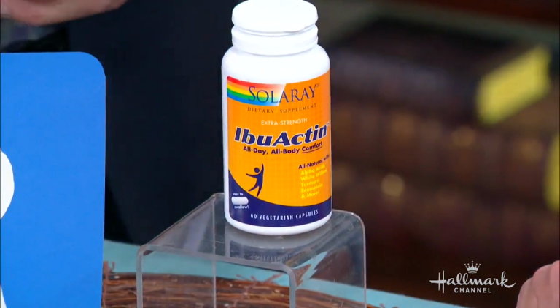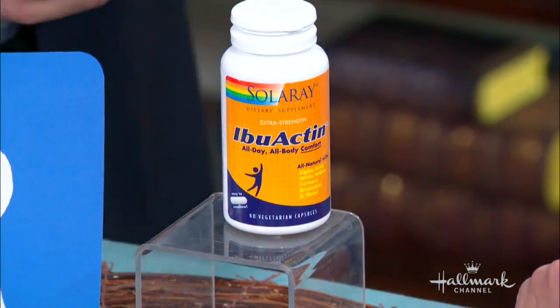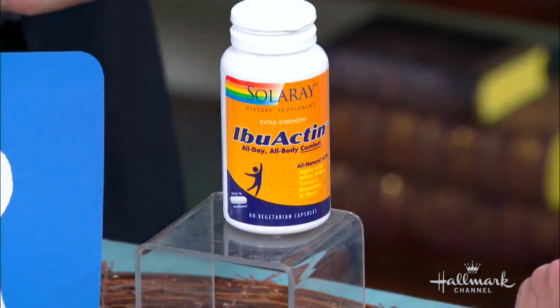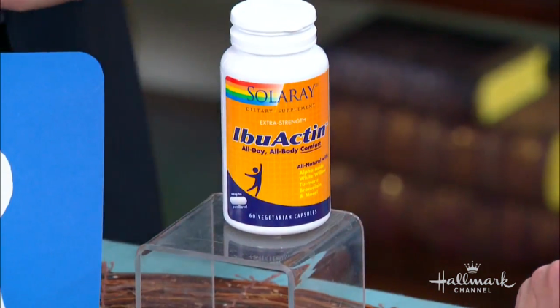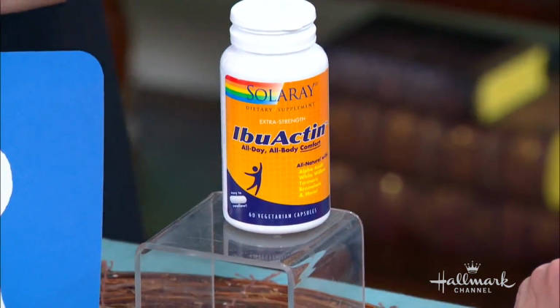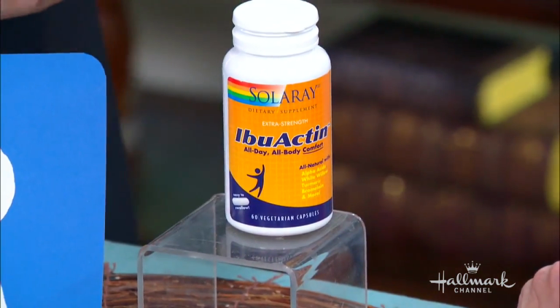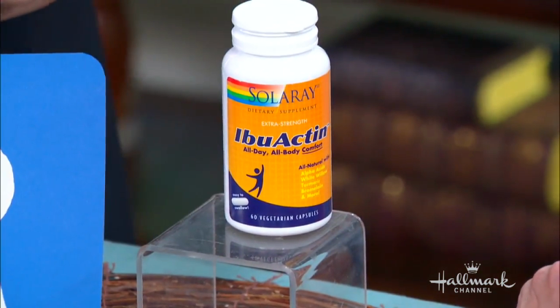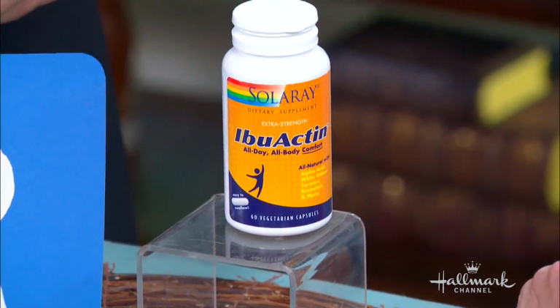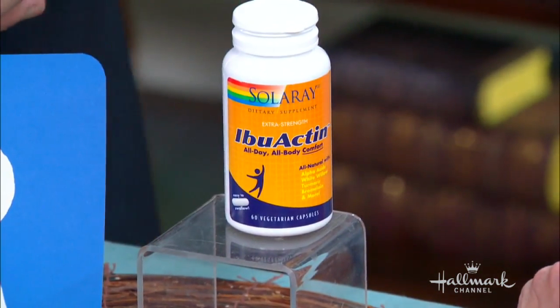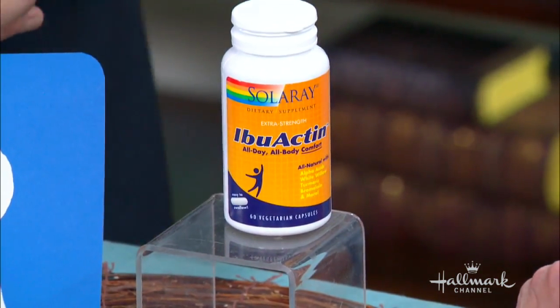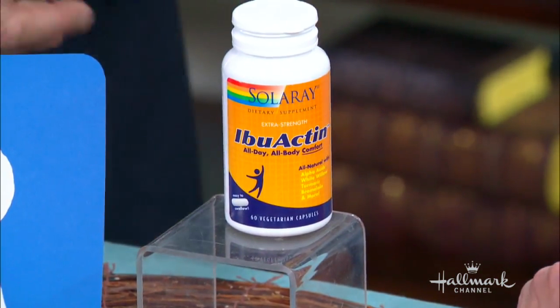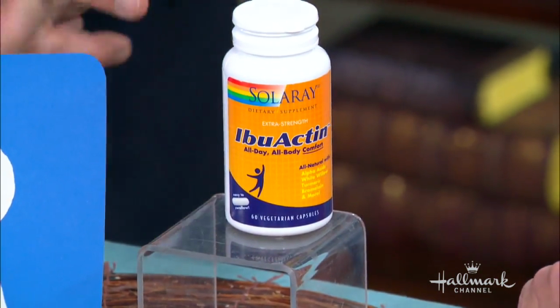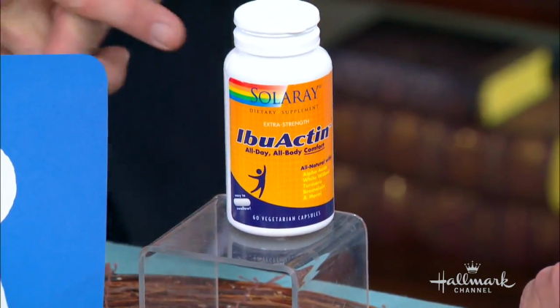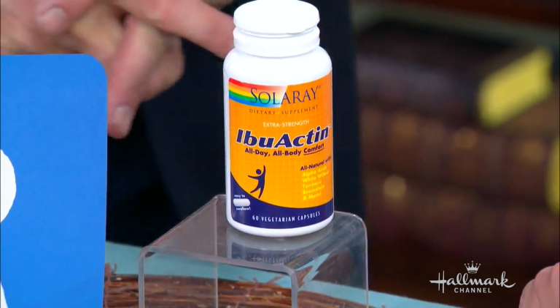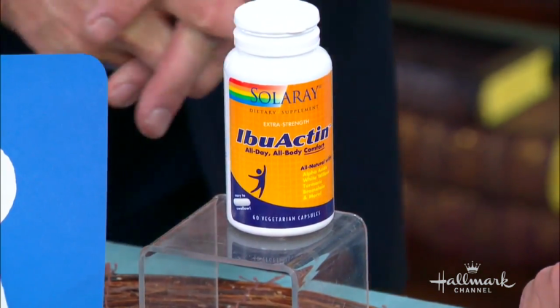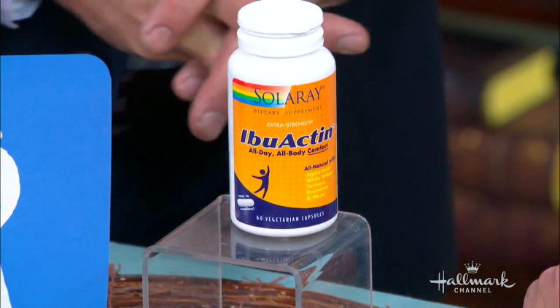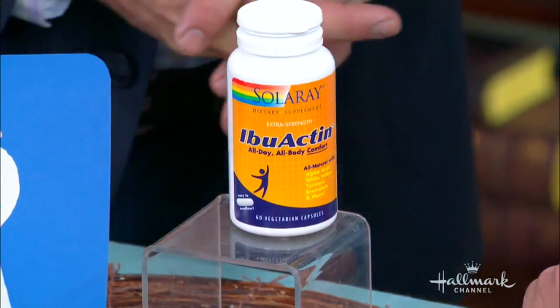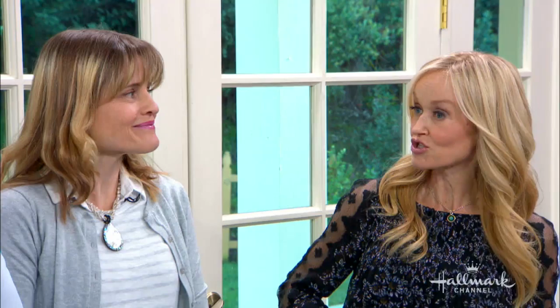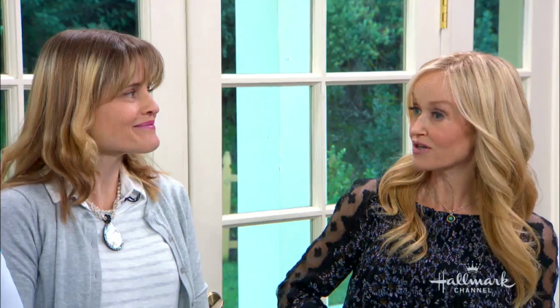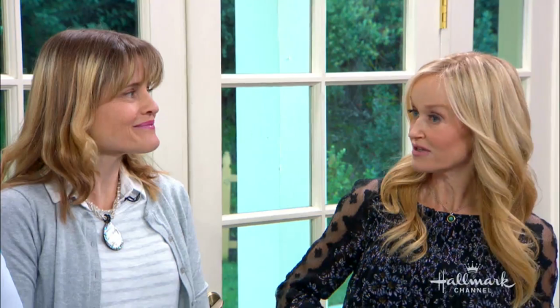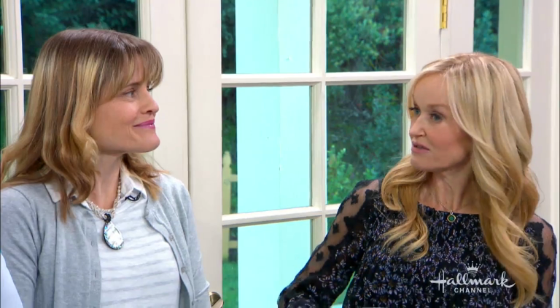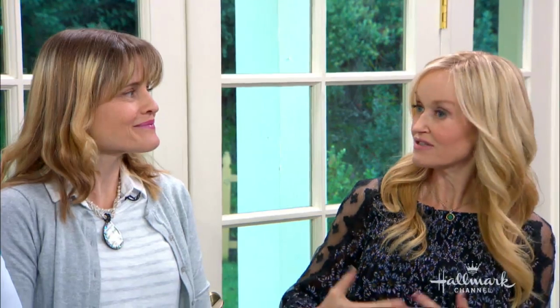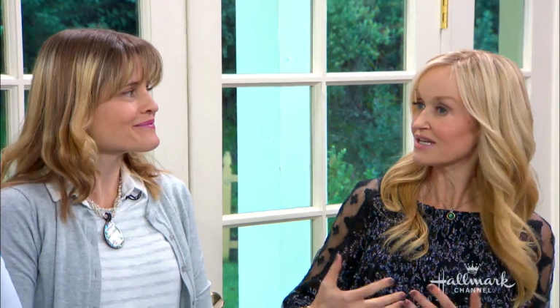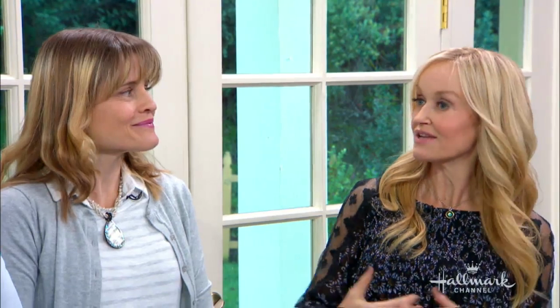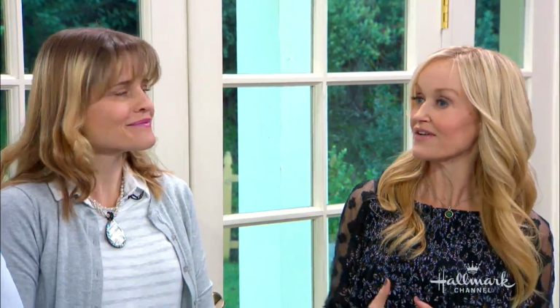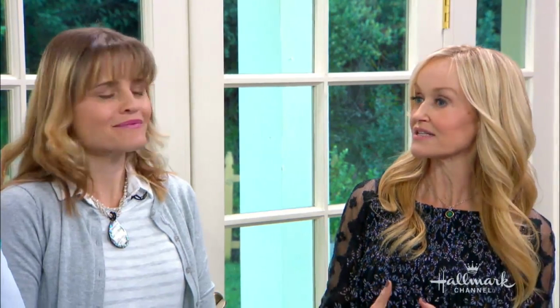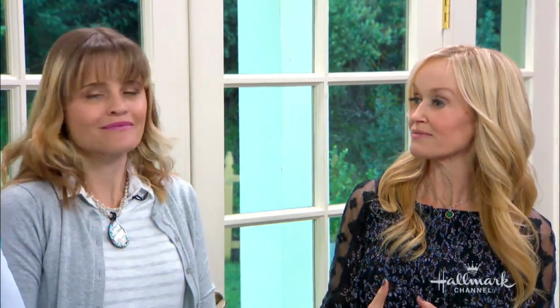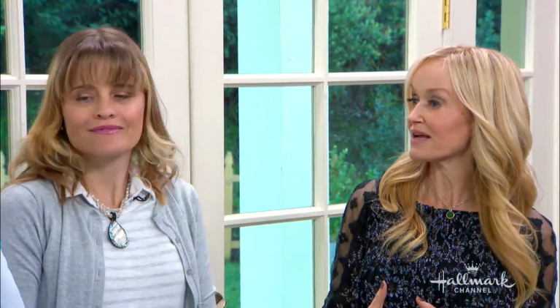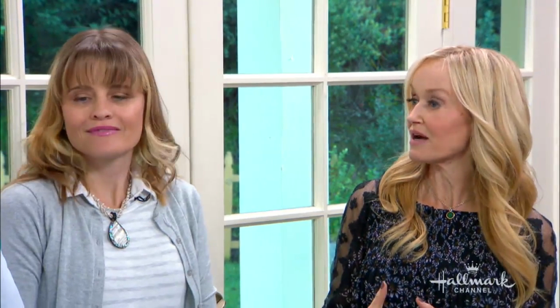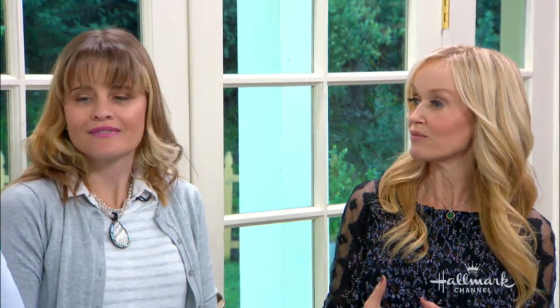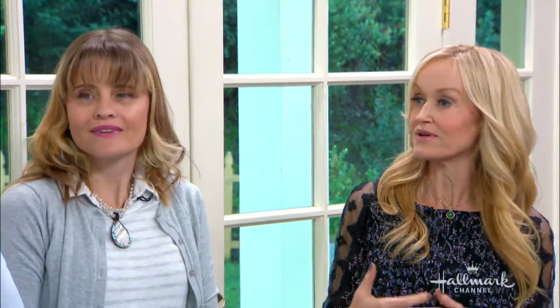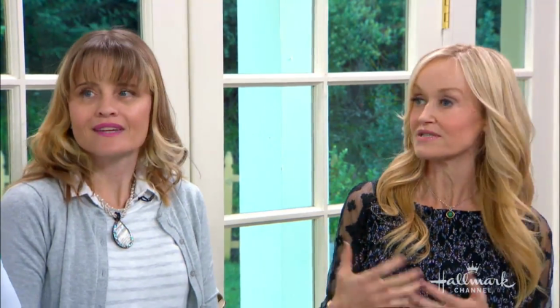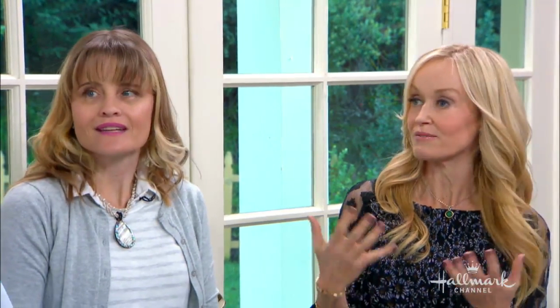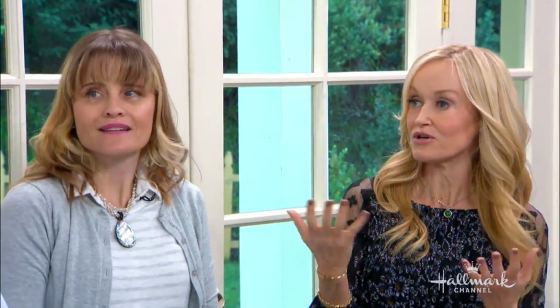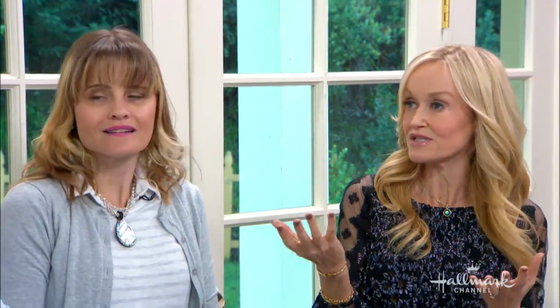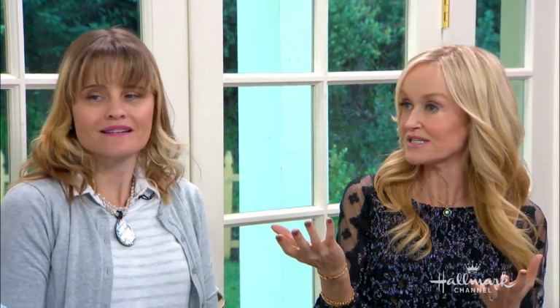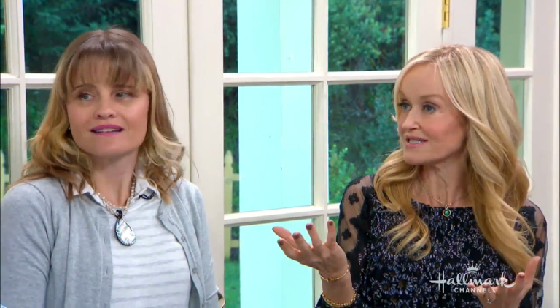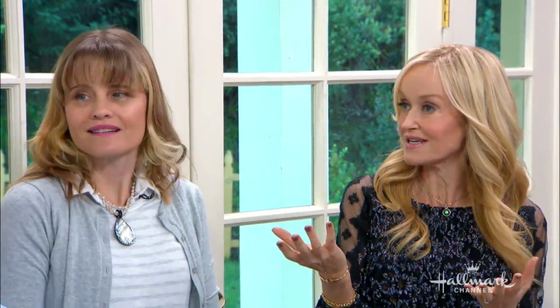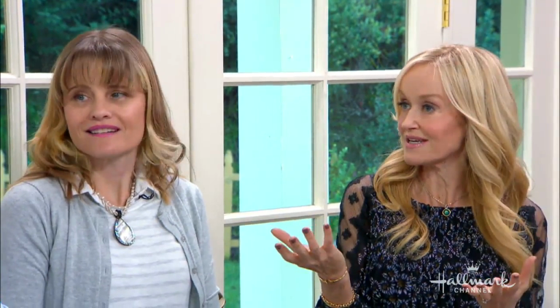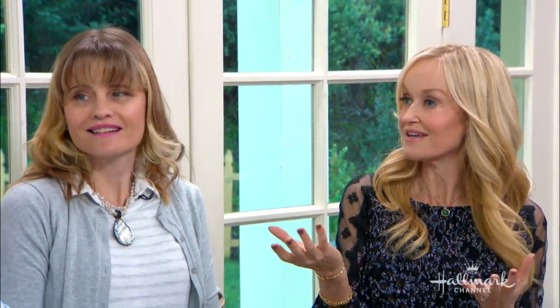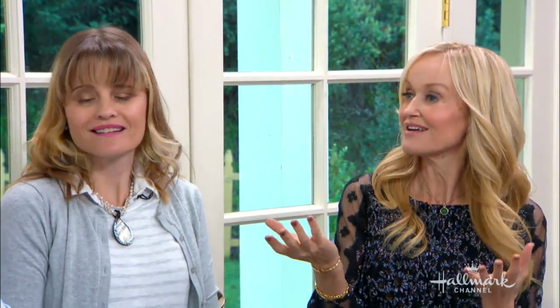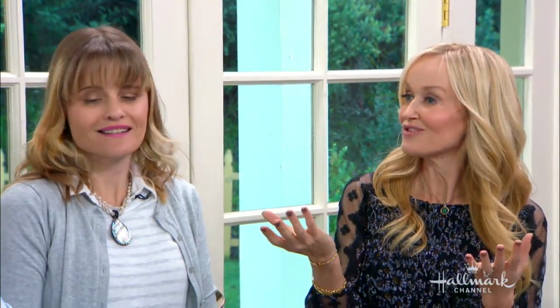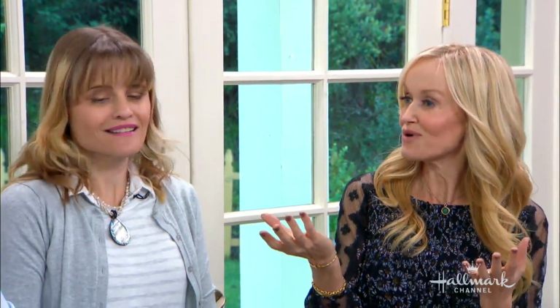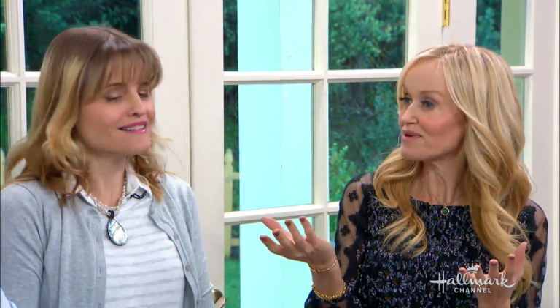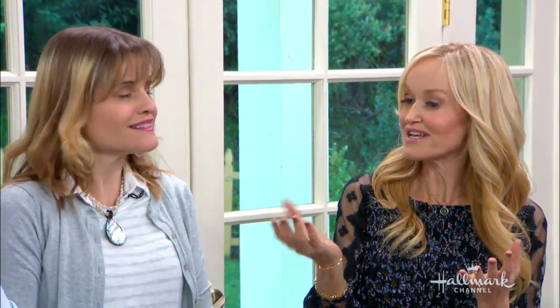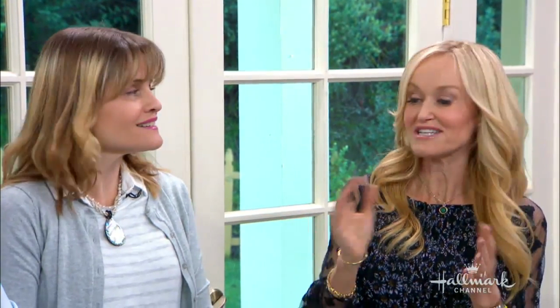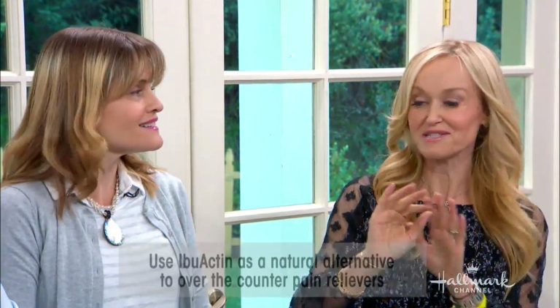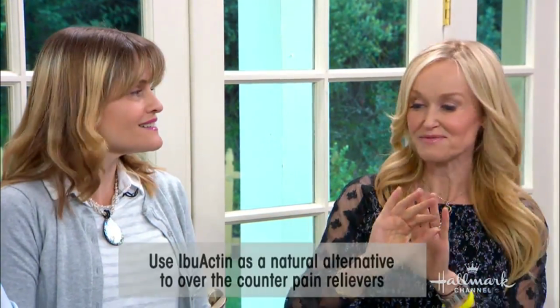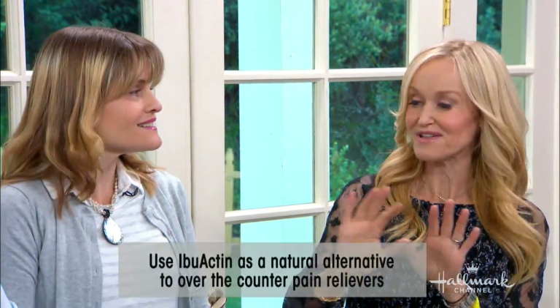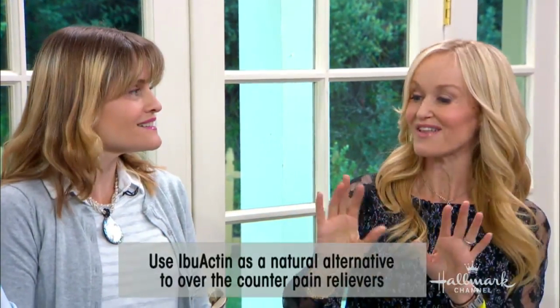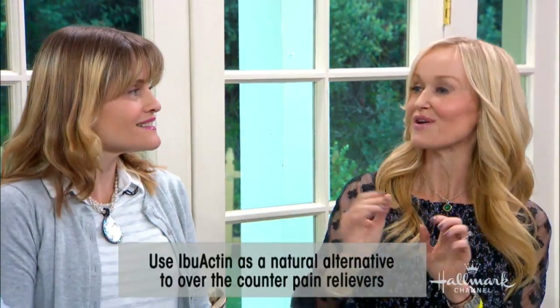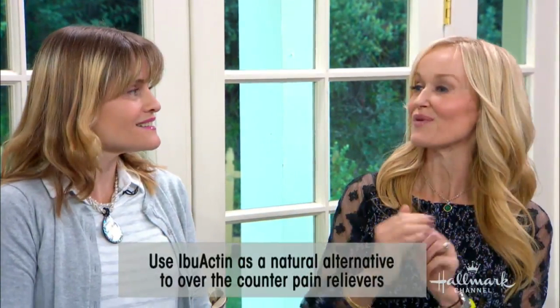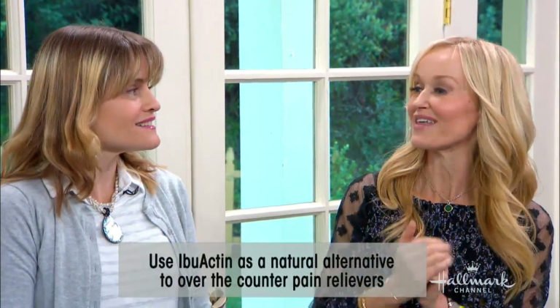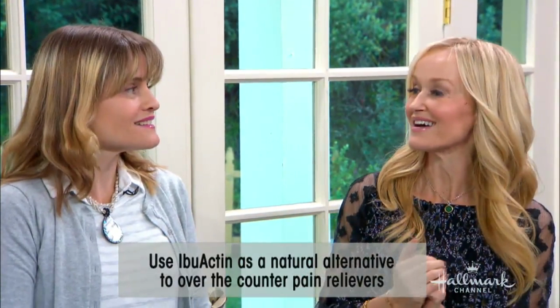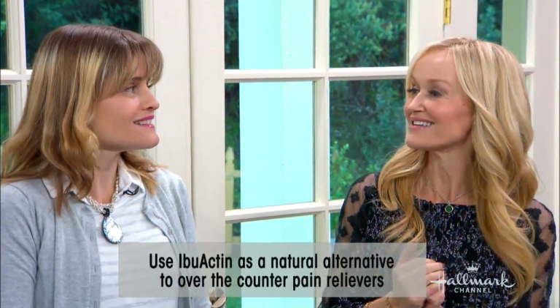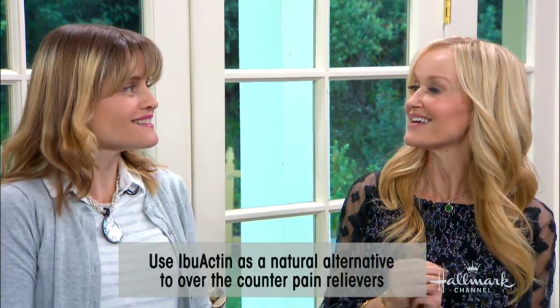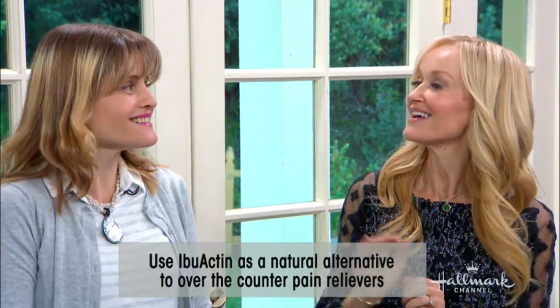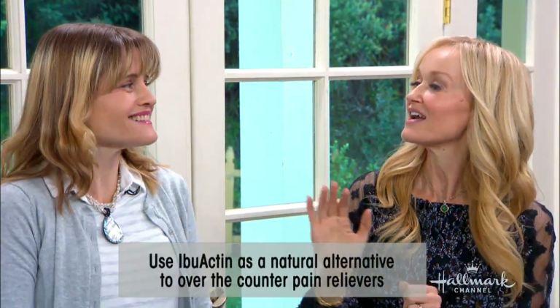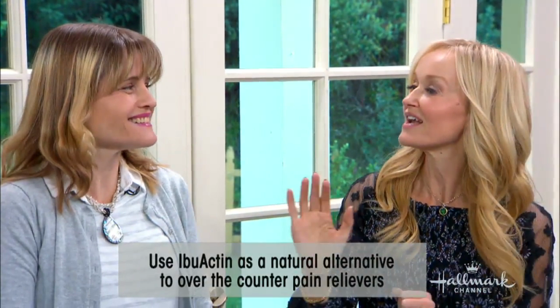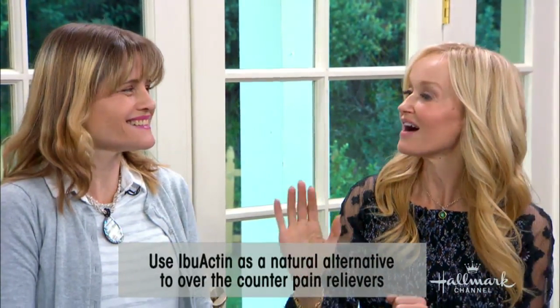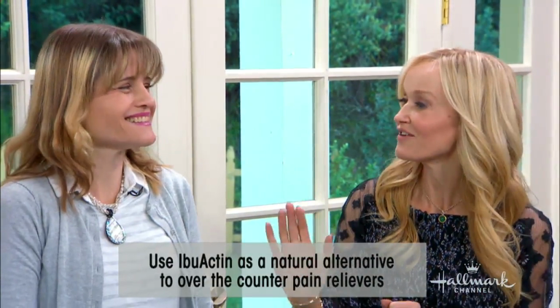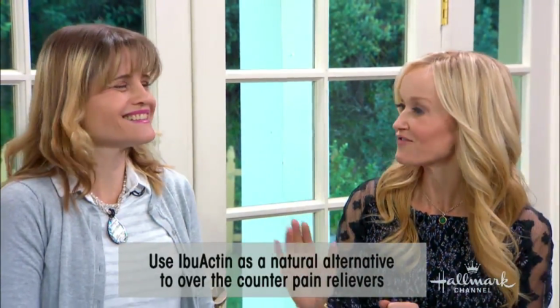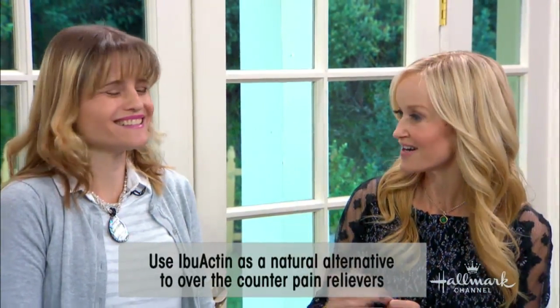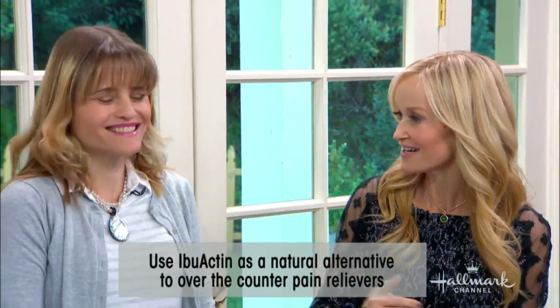And there are no side effects. The gastric side effects that might come with some OTC remedies — nothing with Ibuactin. It's gut-friendly.